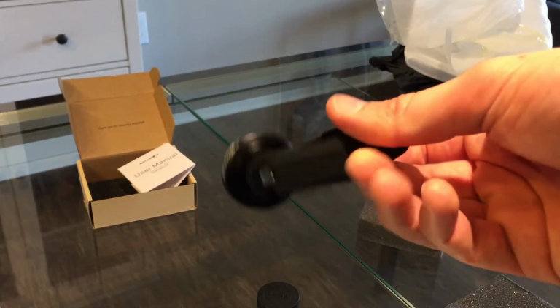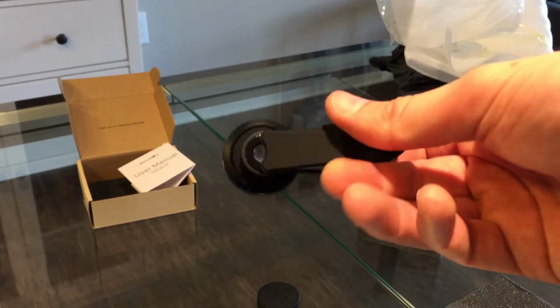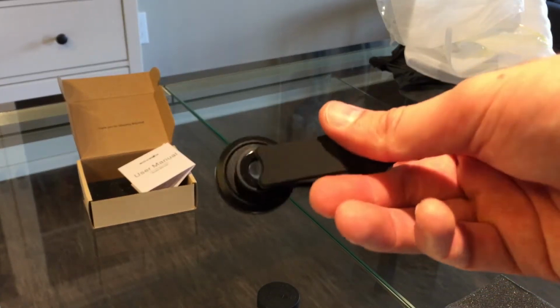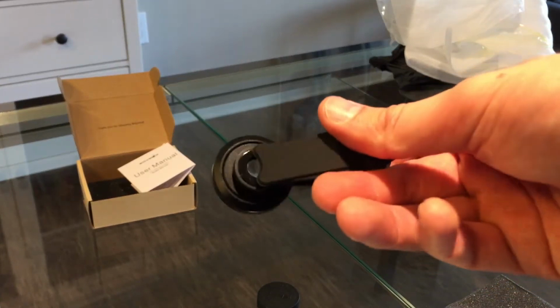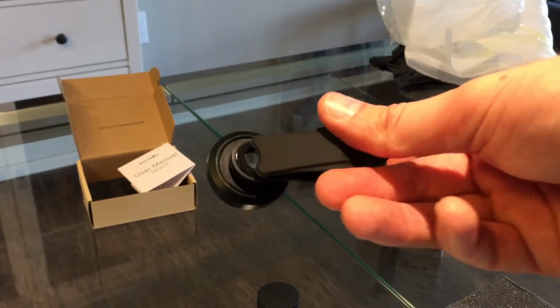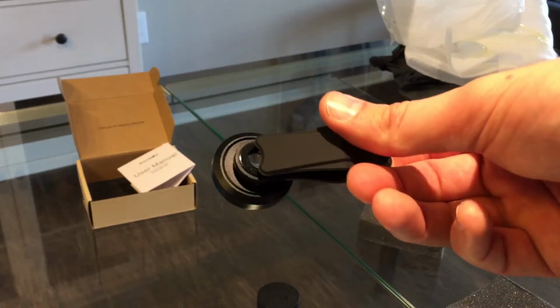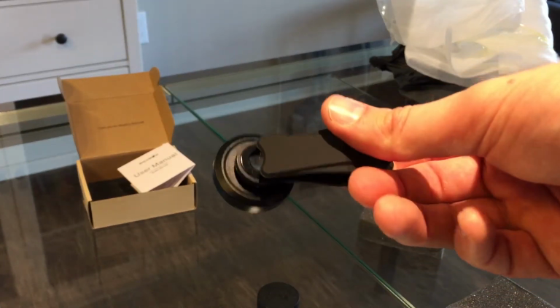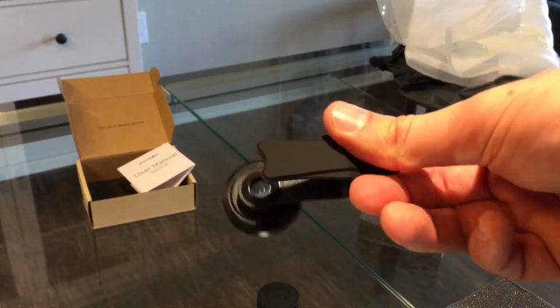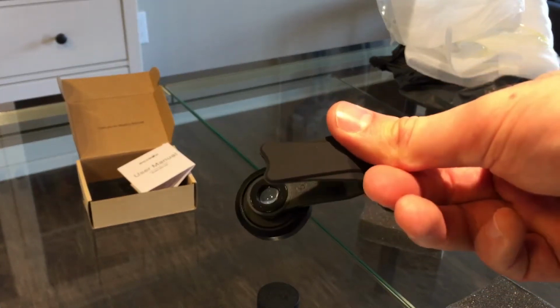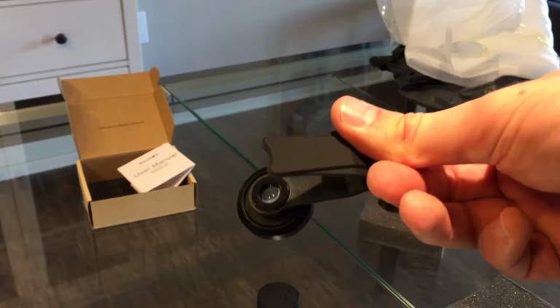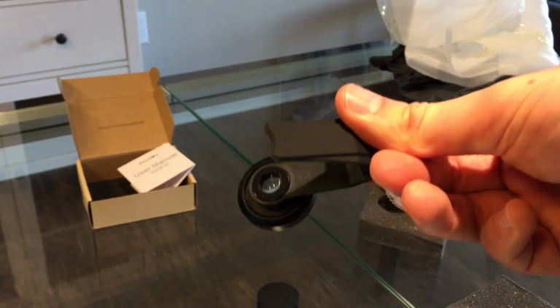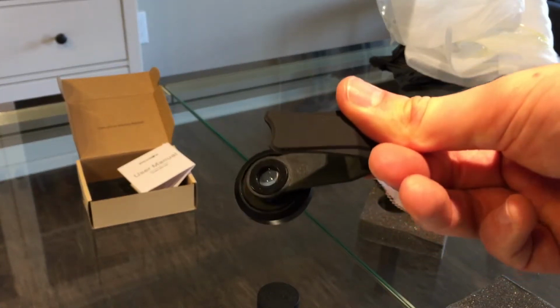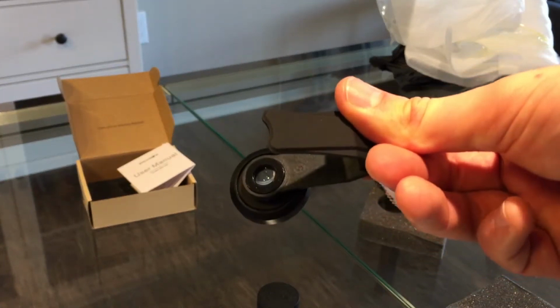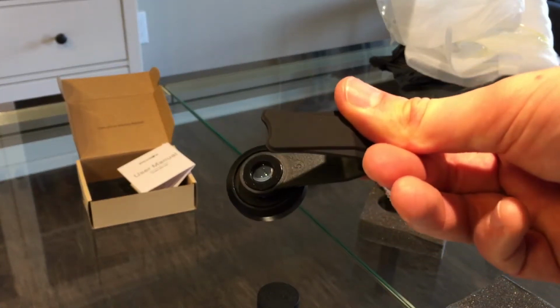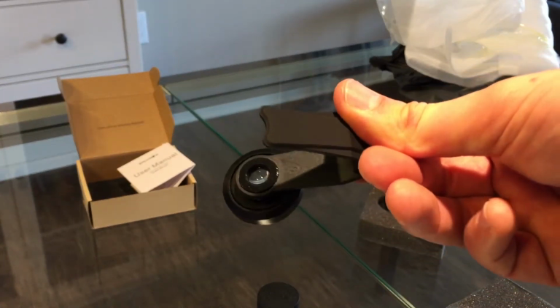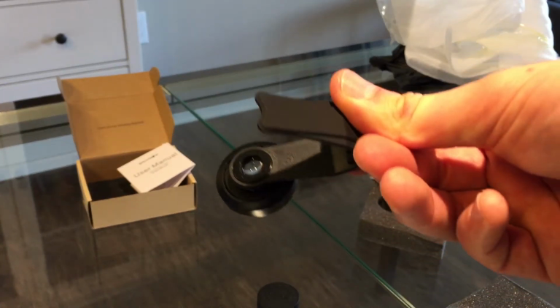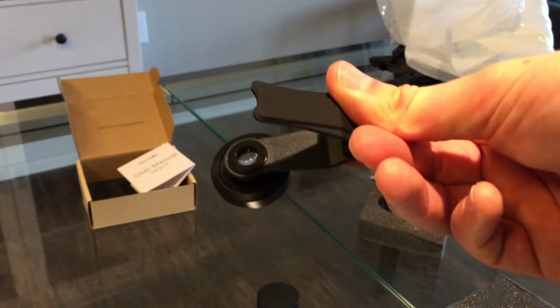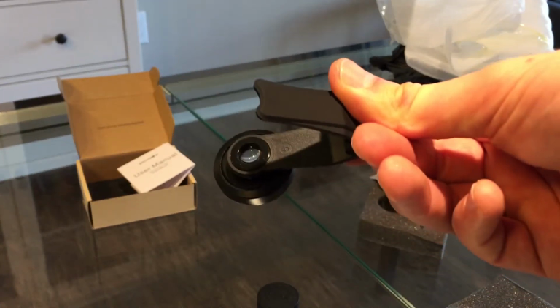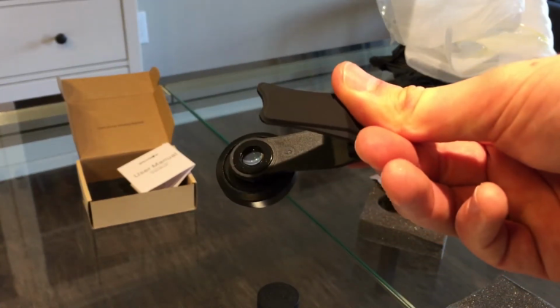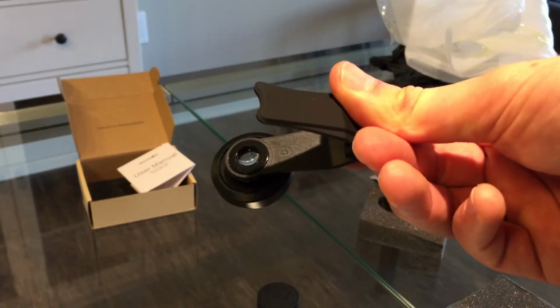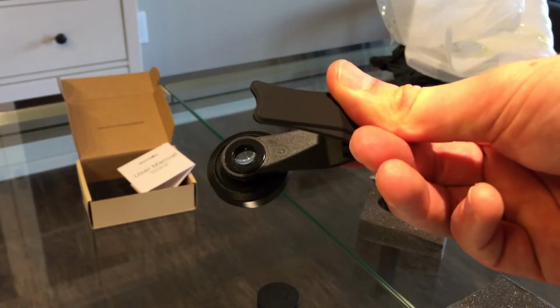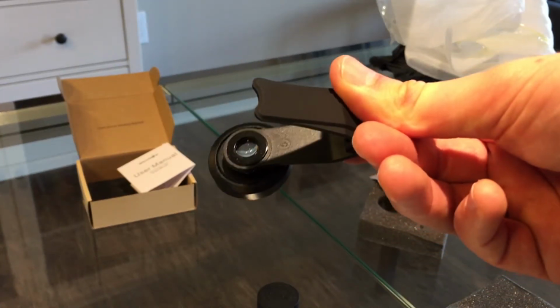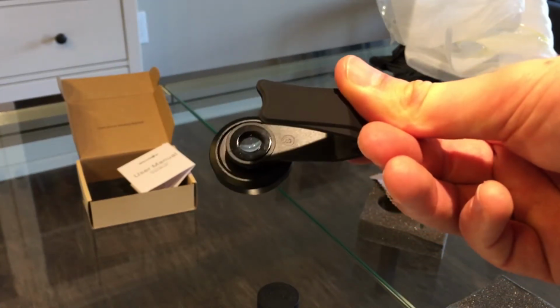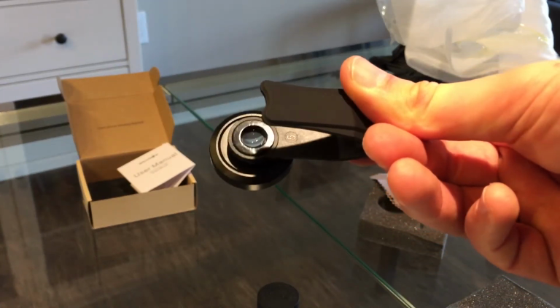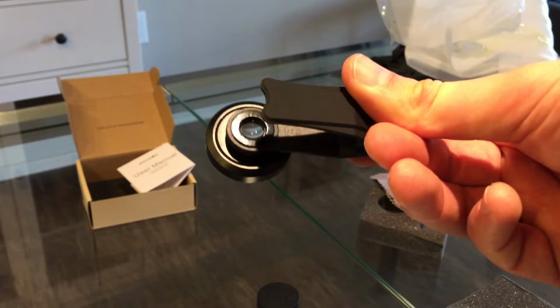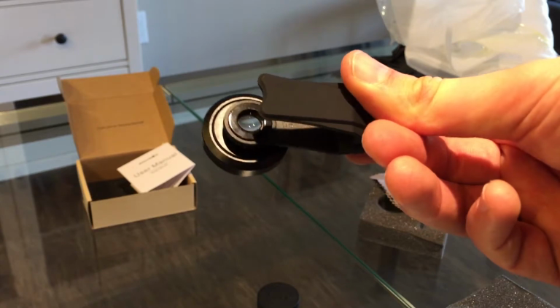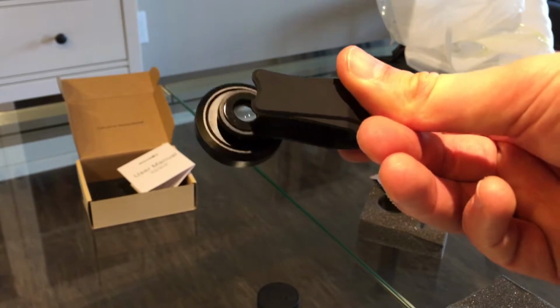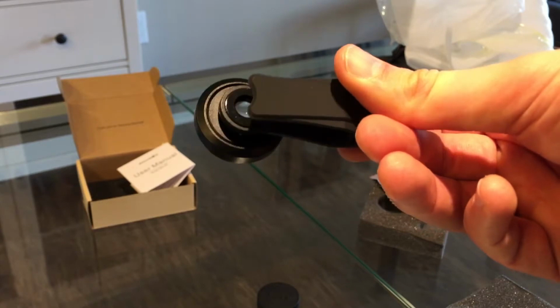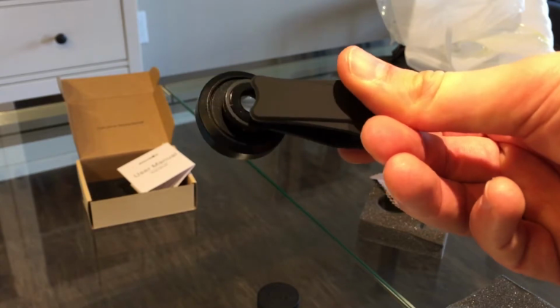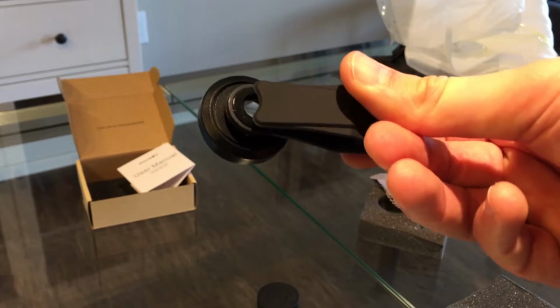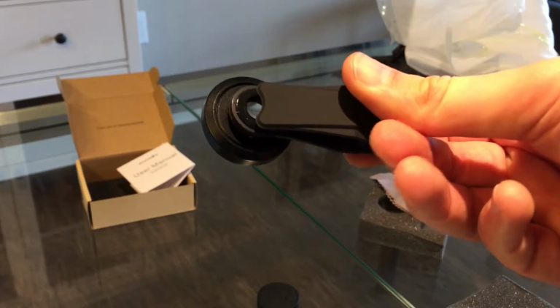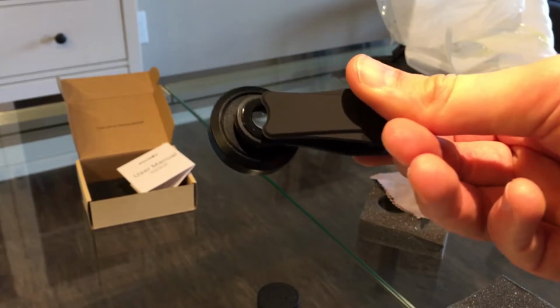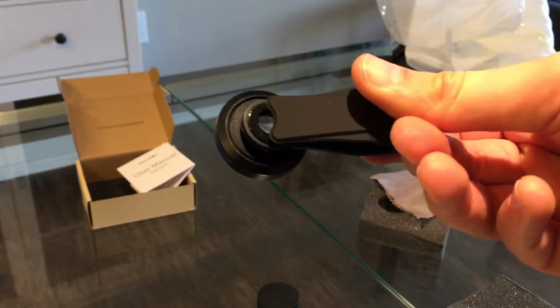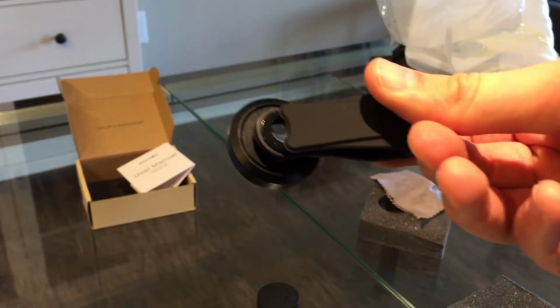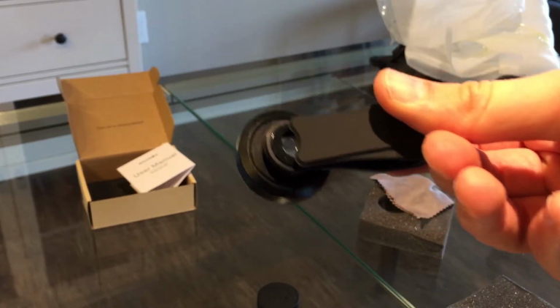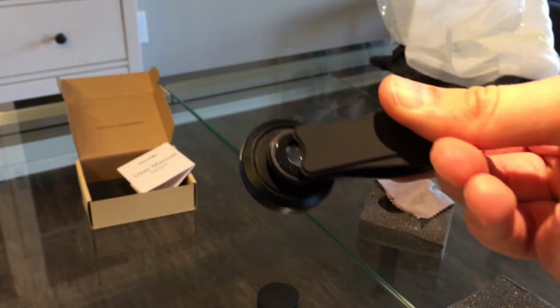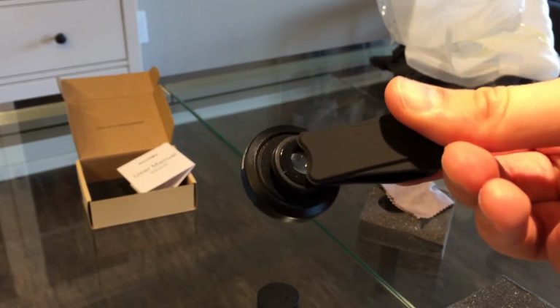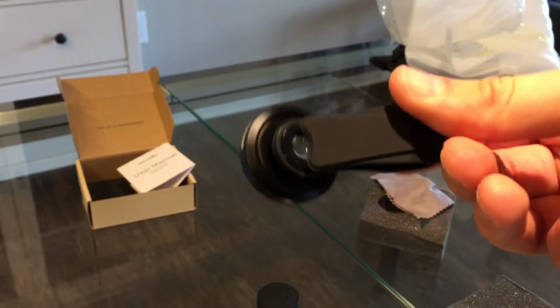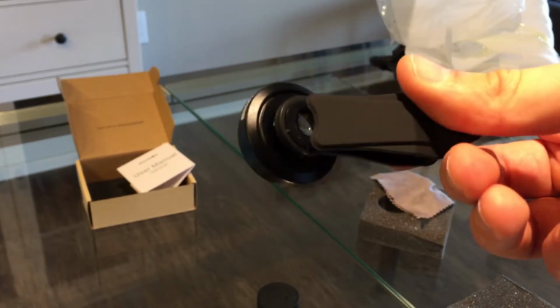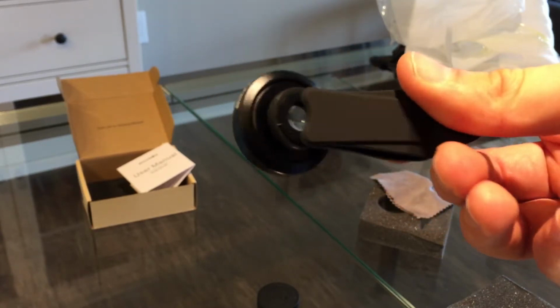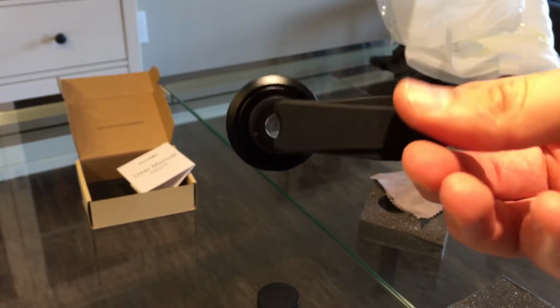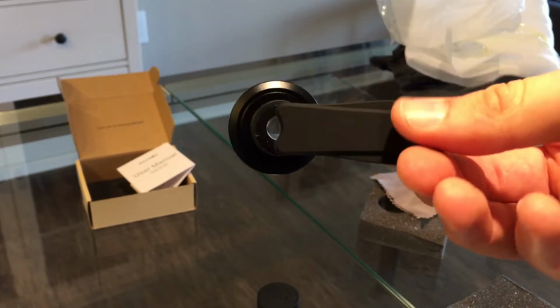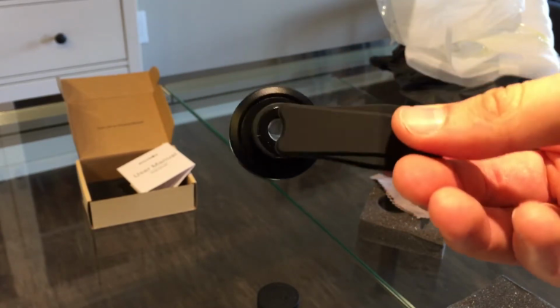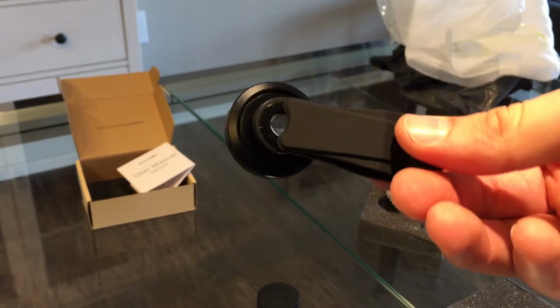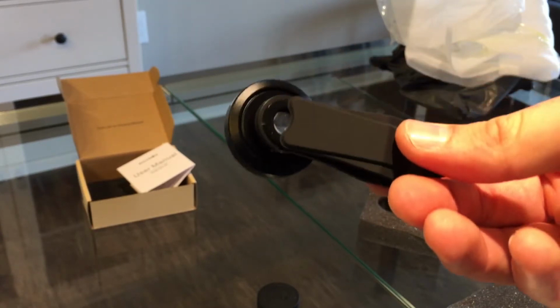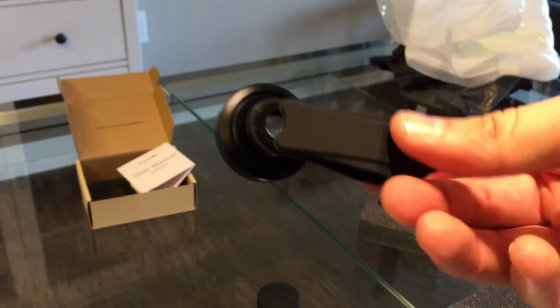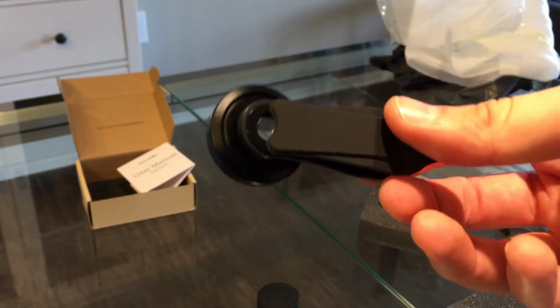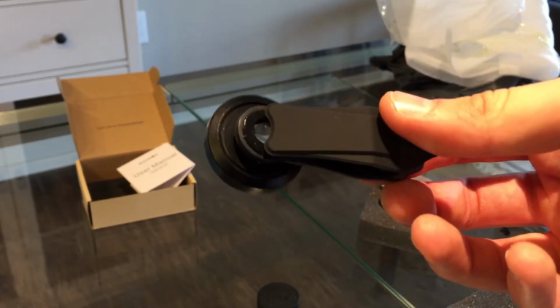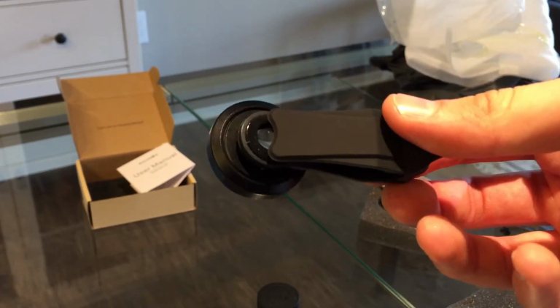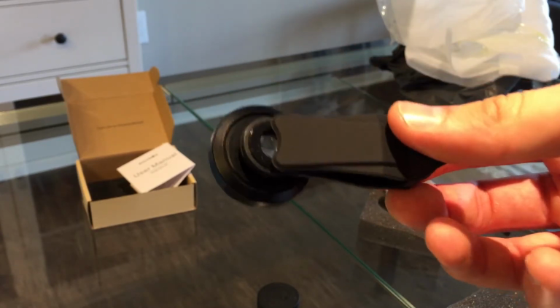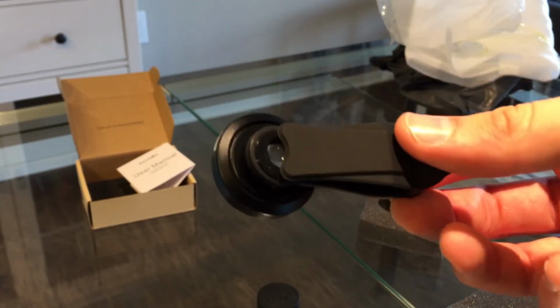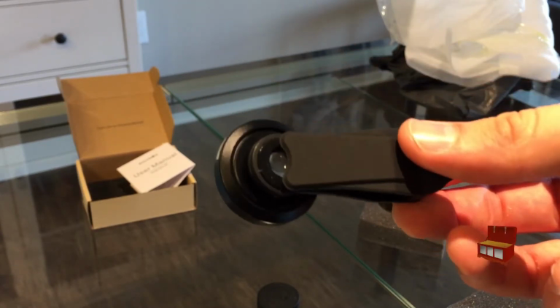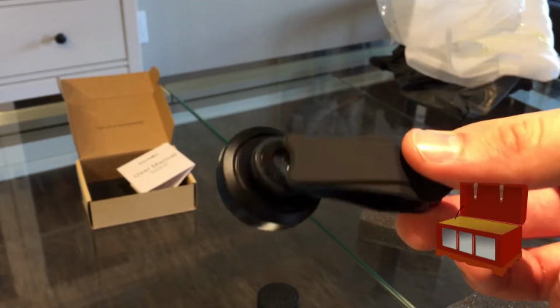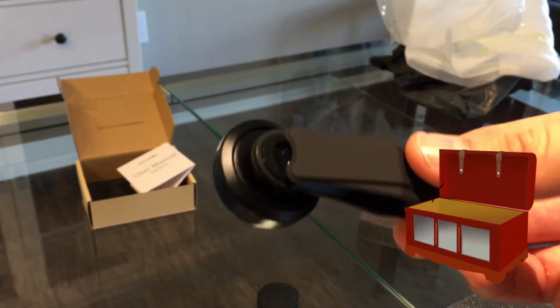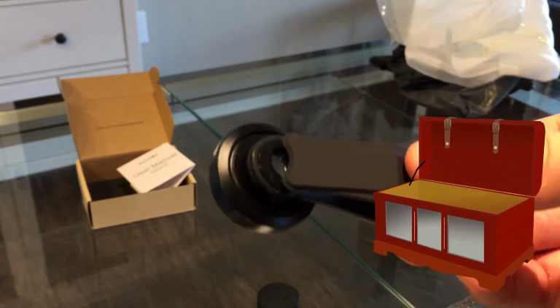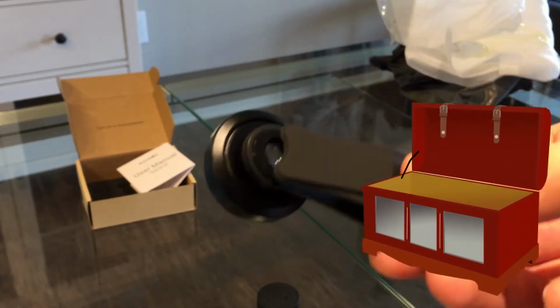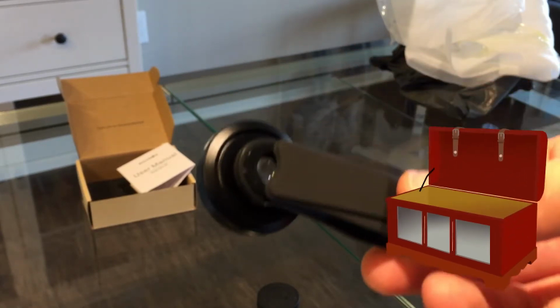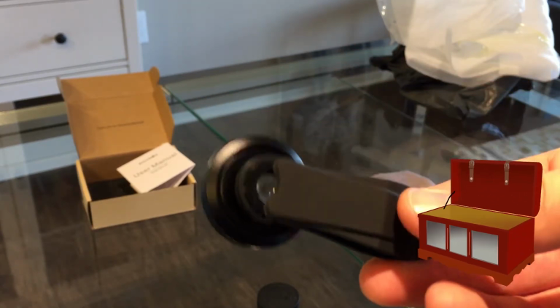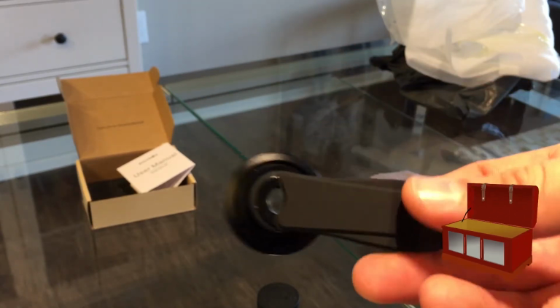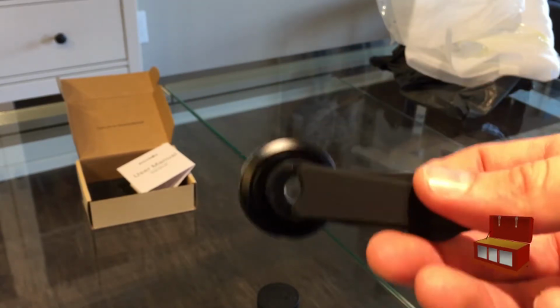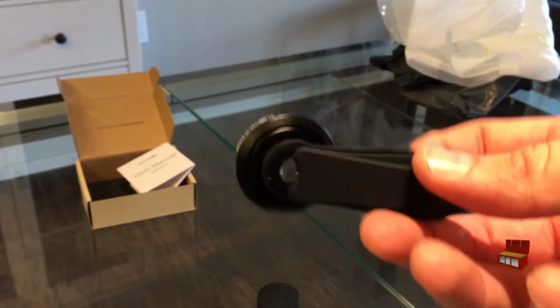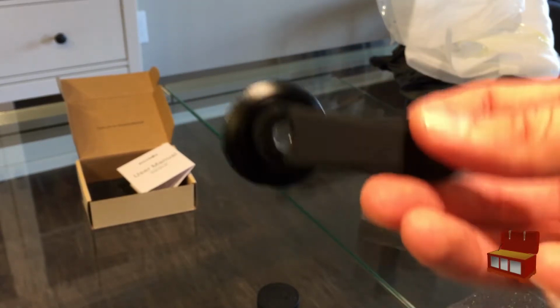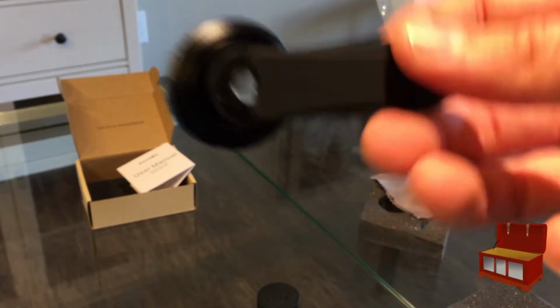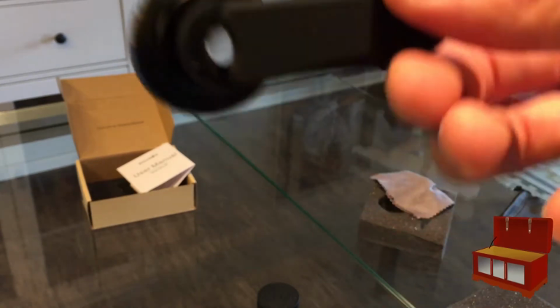All in all, for a specific niche market, we think this object is a real treasure.